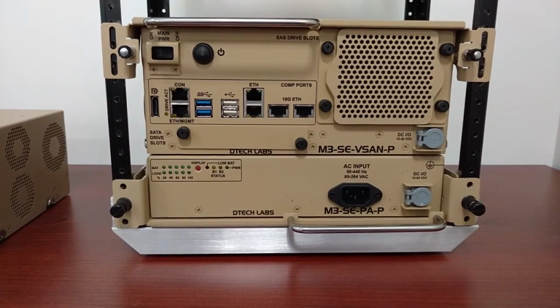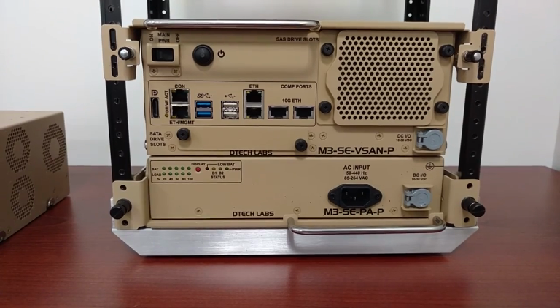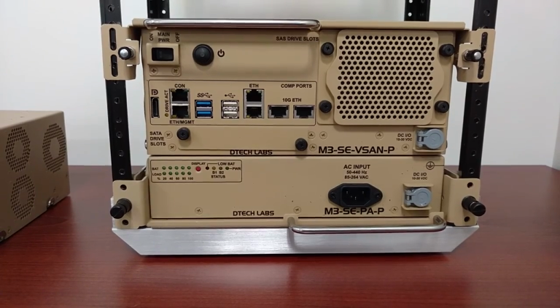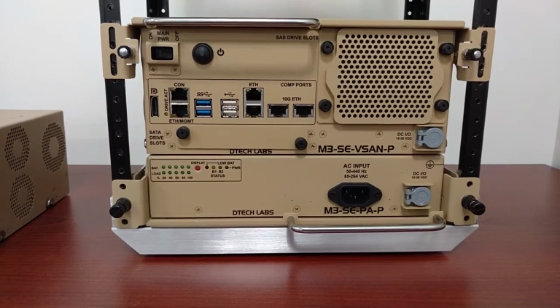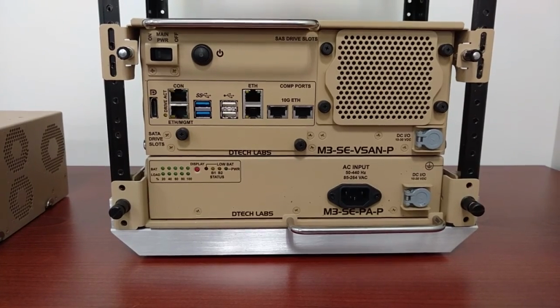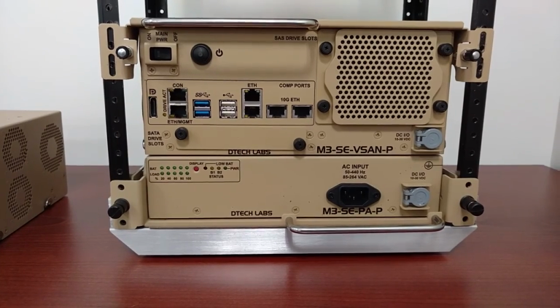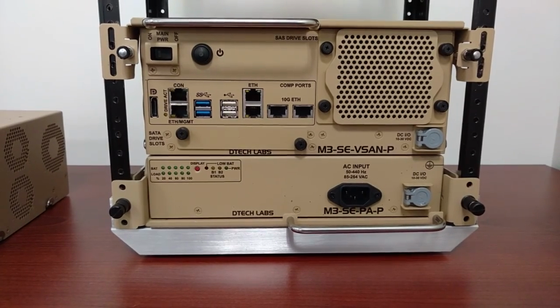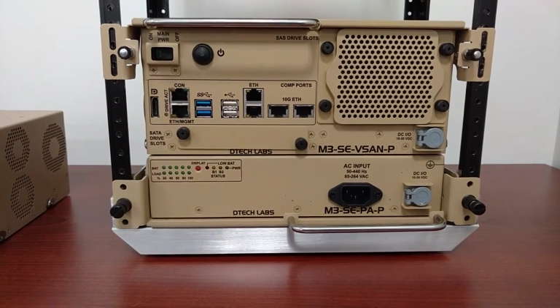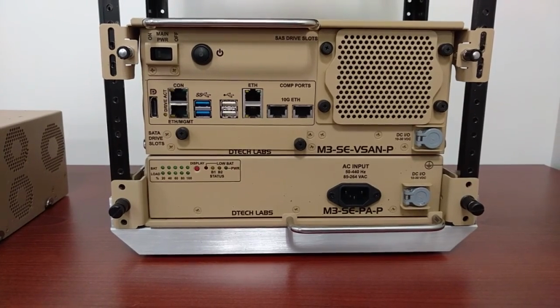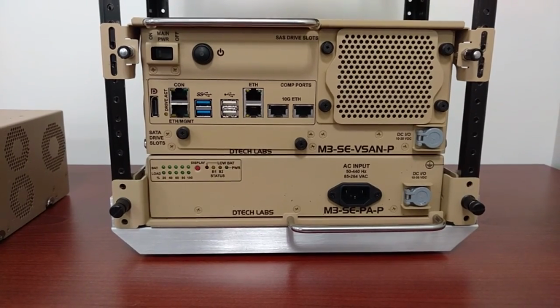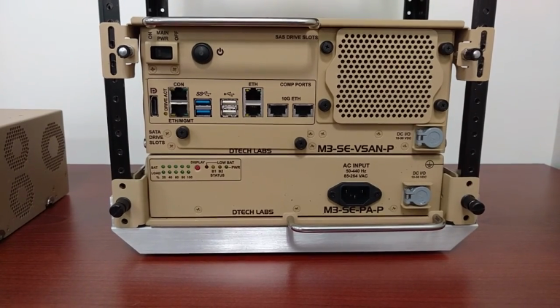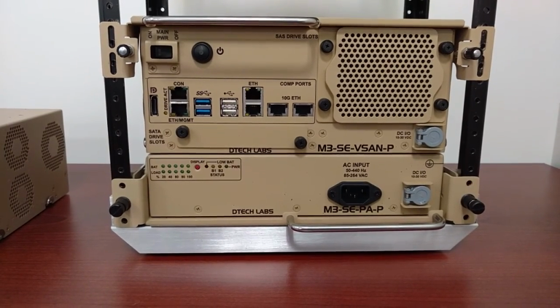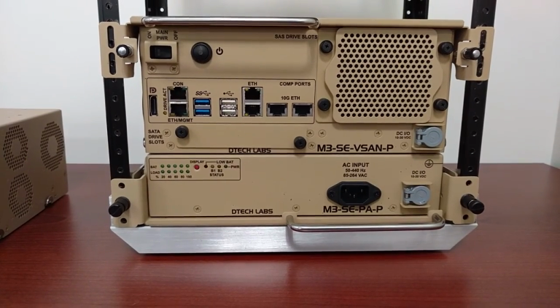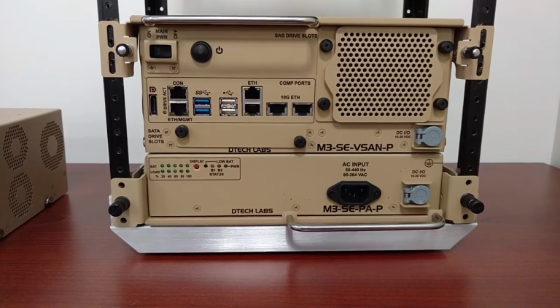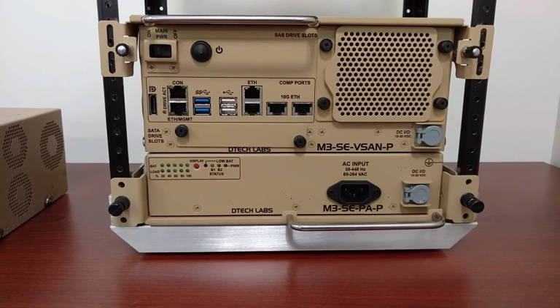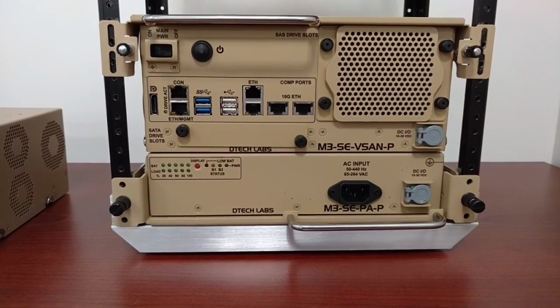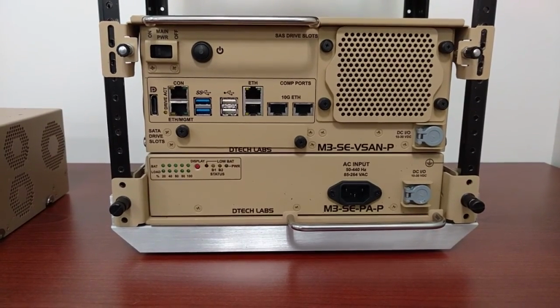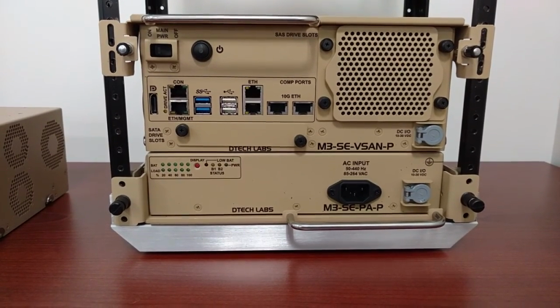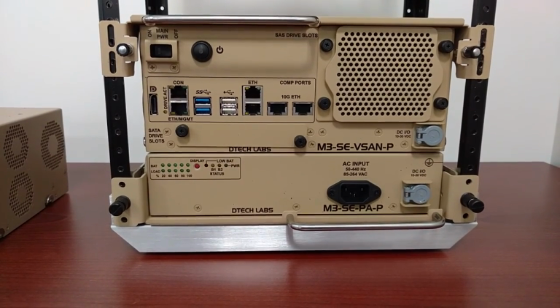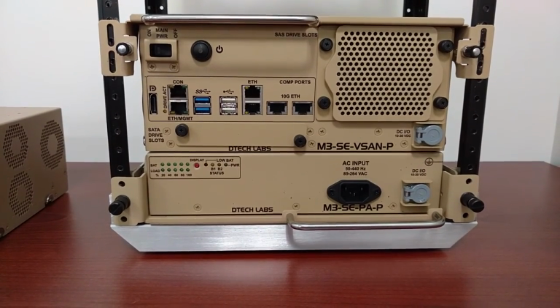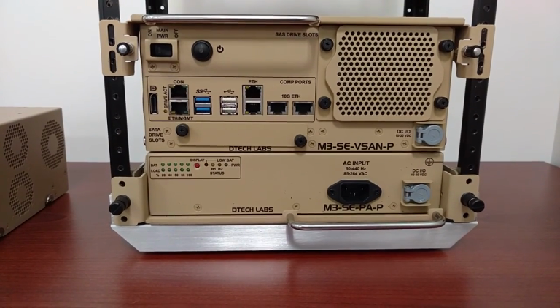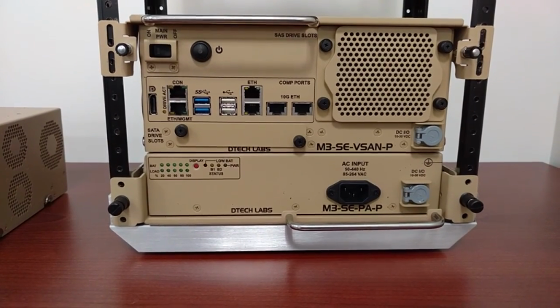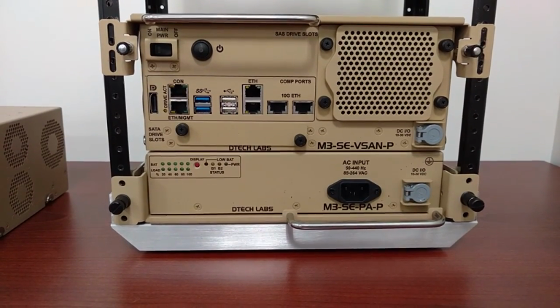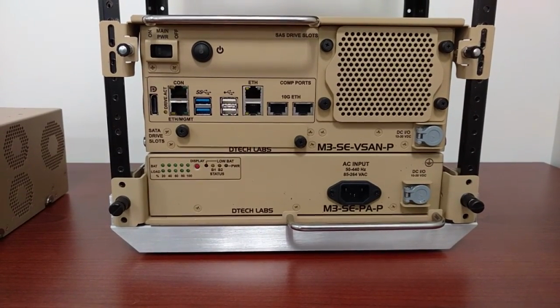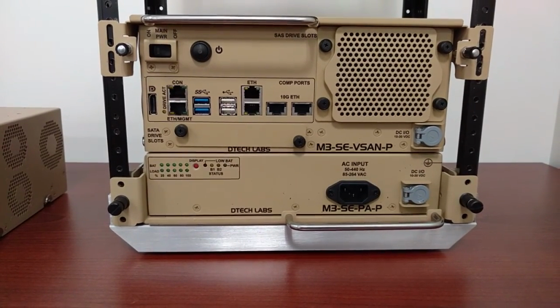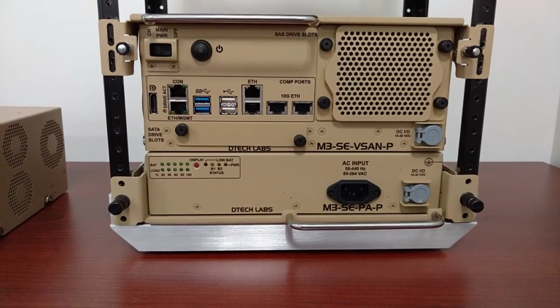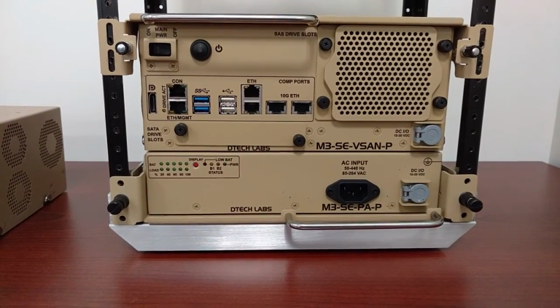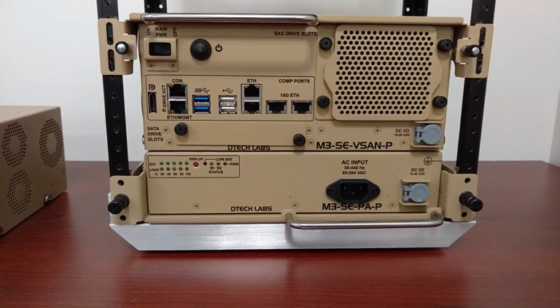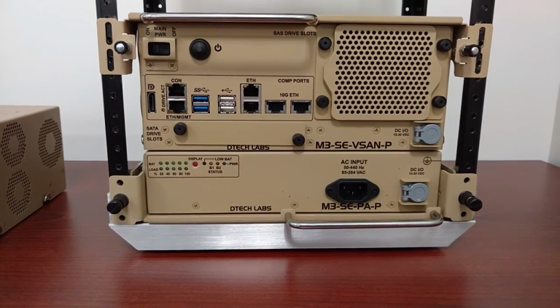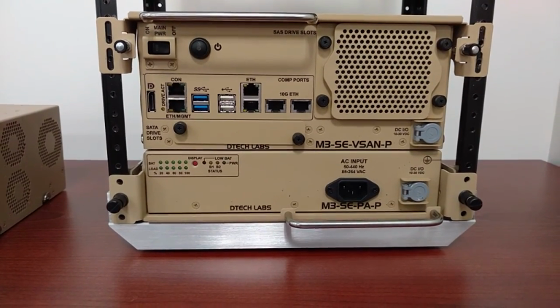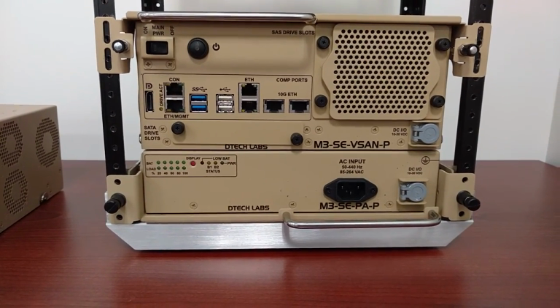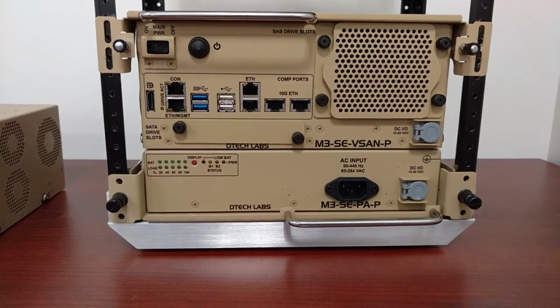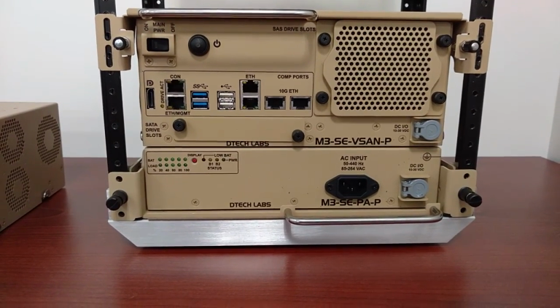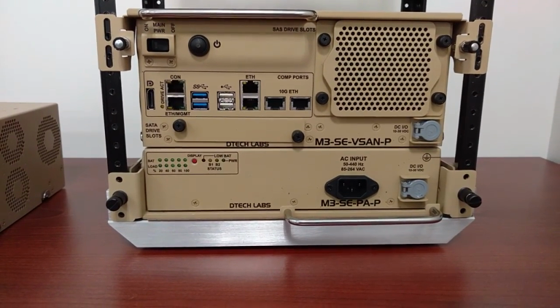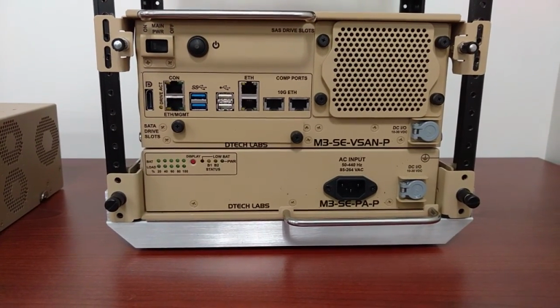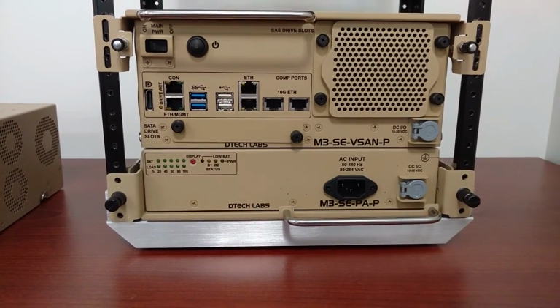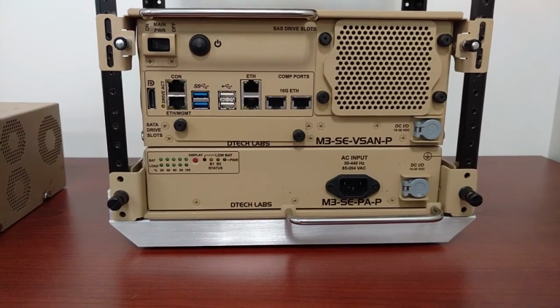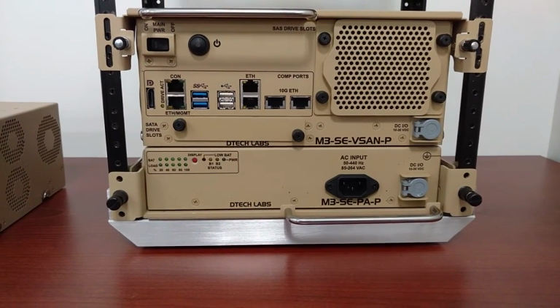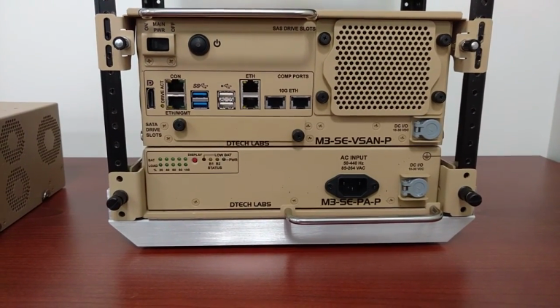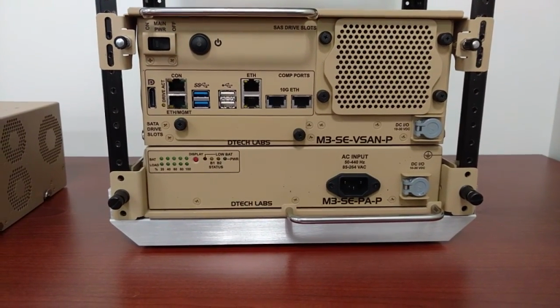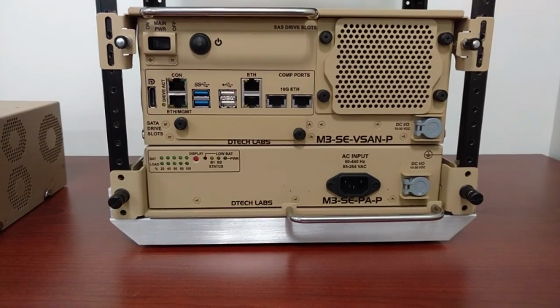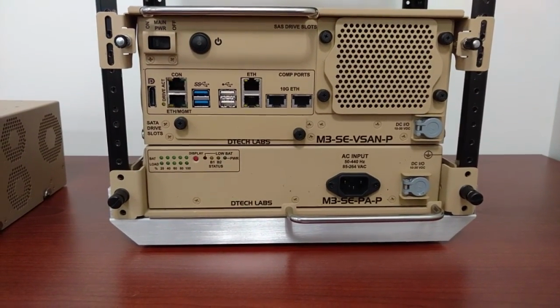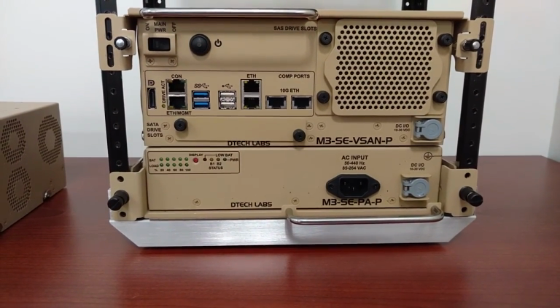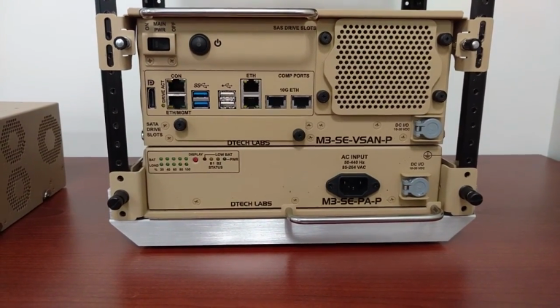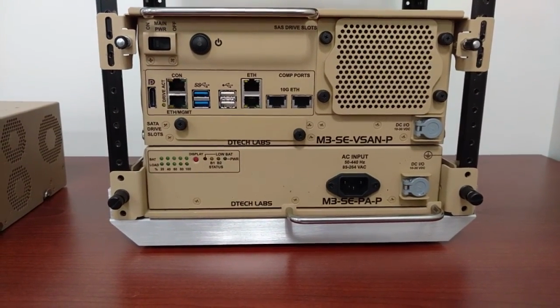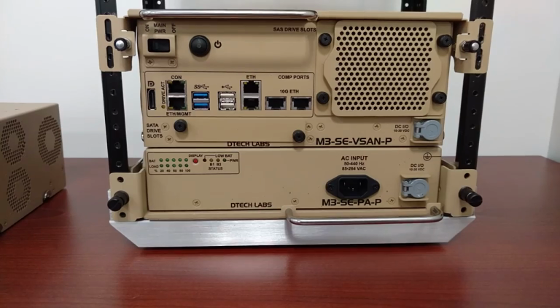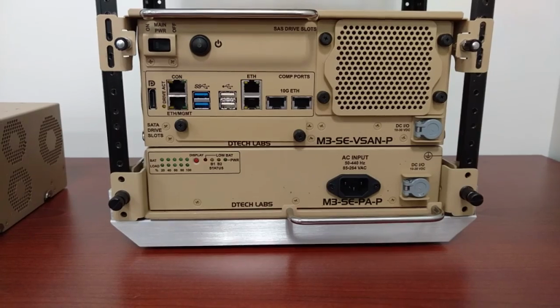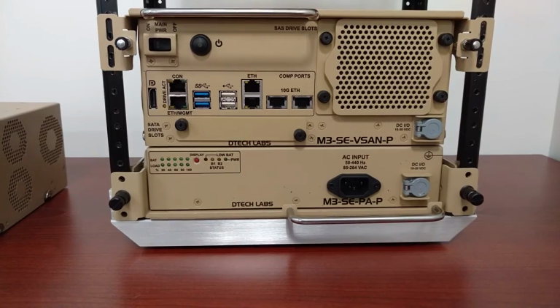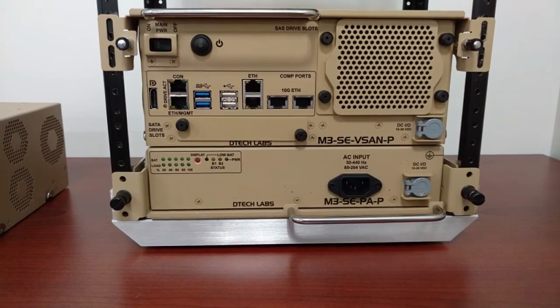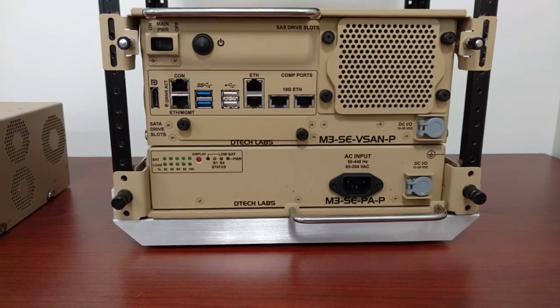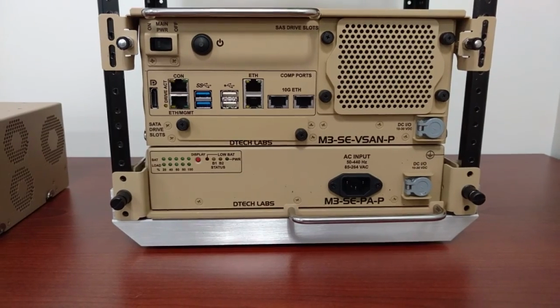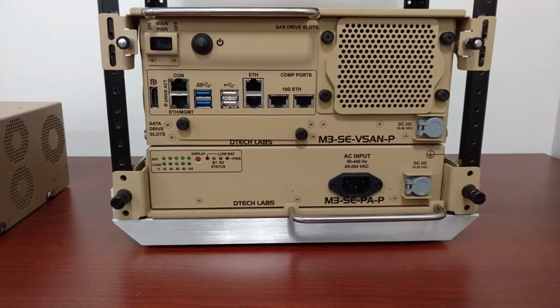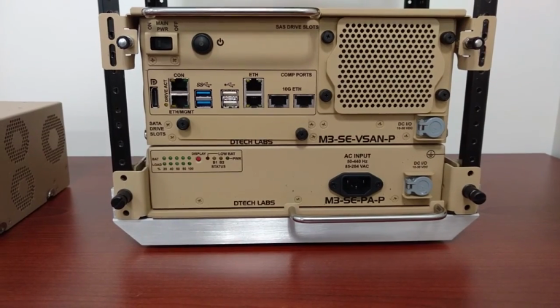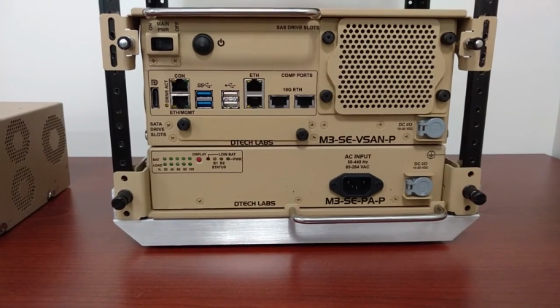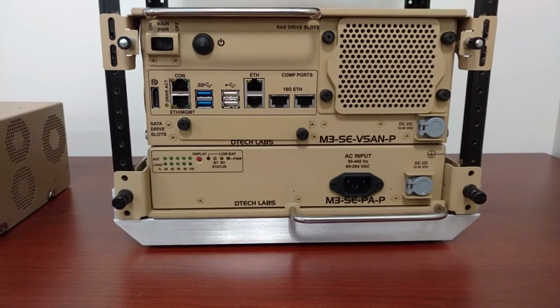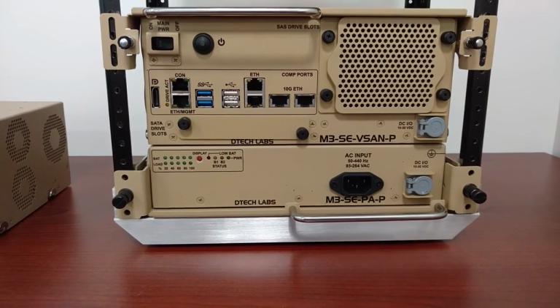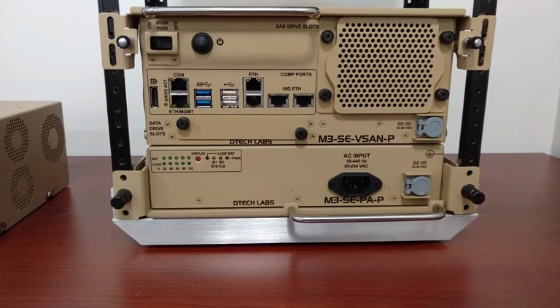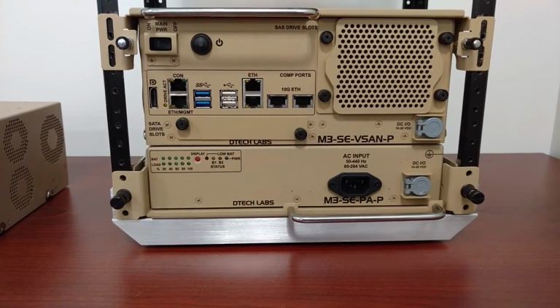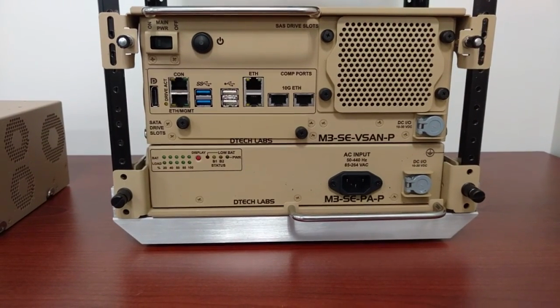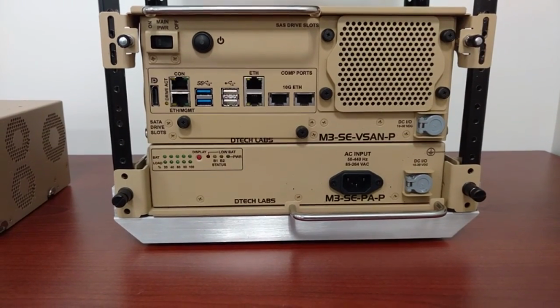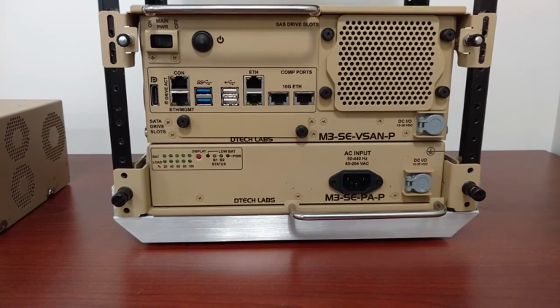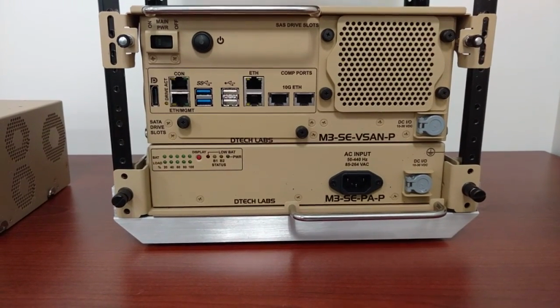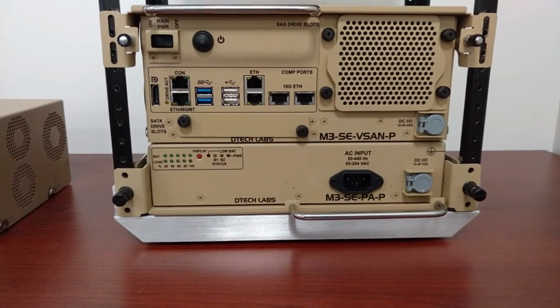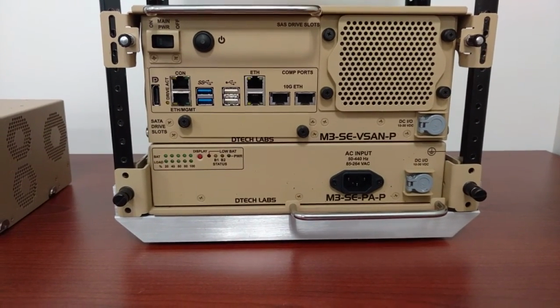For more information about DTEK Labs M3SE products, please visit DTEKLabs.com.